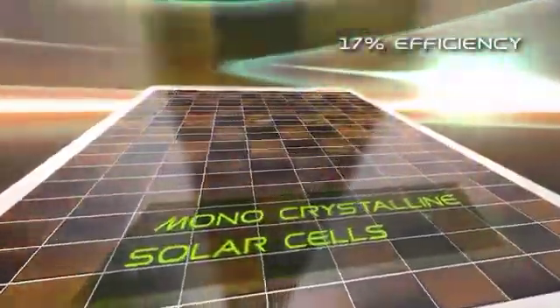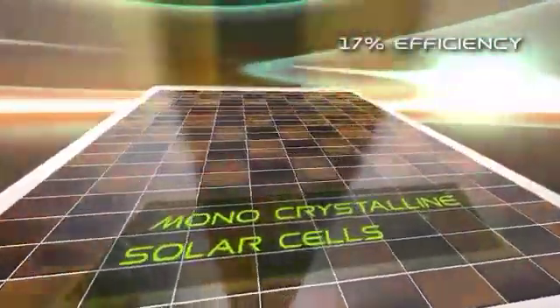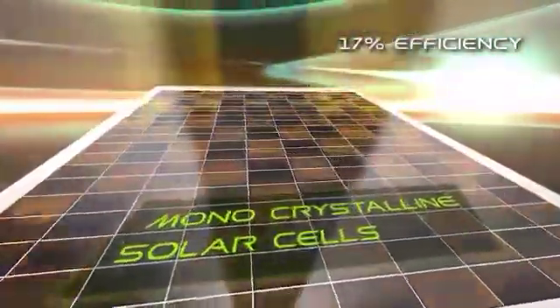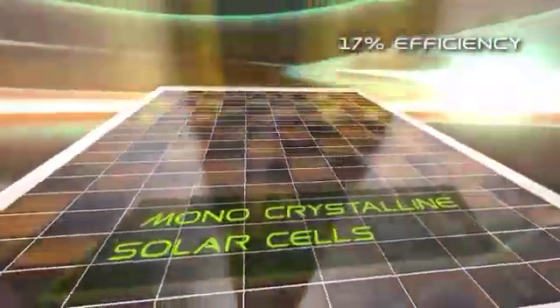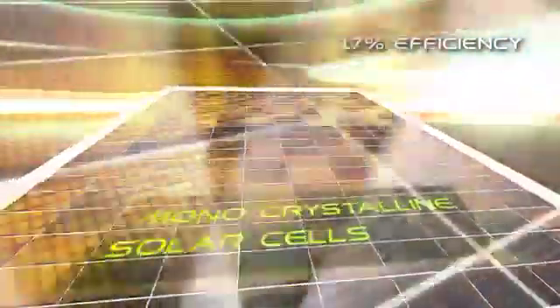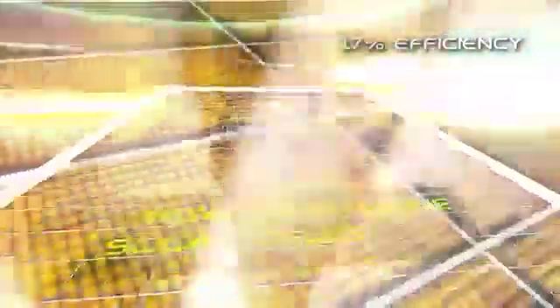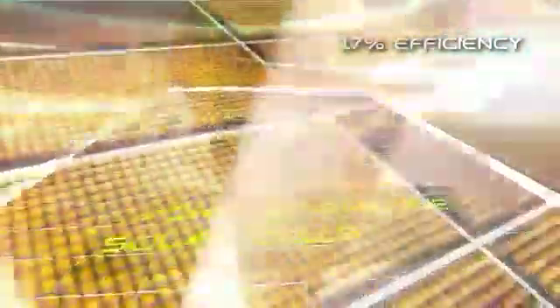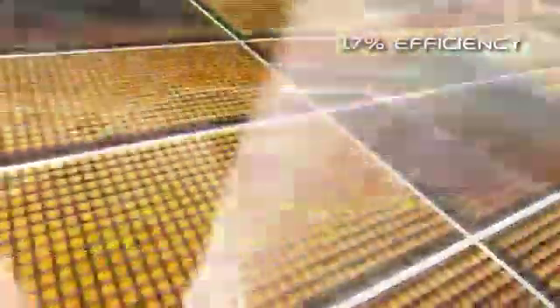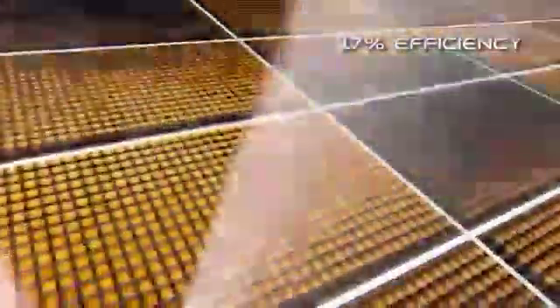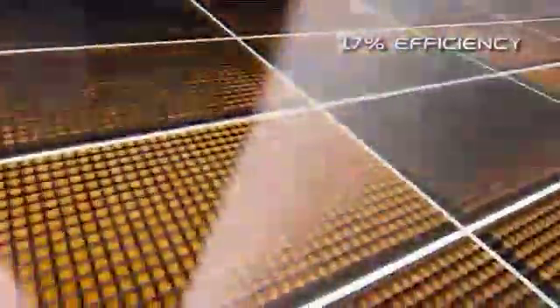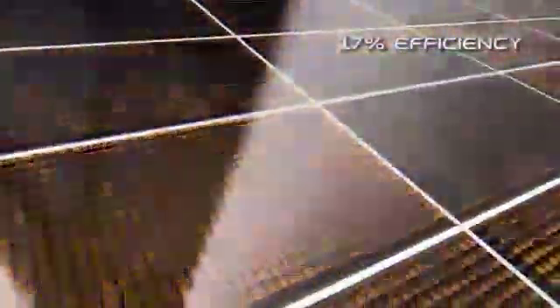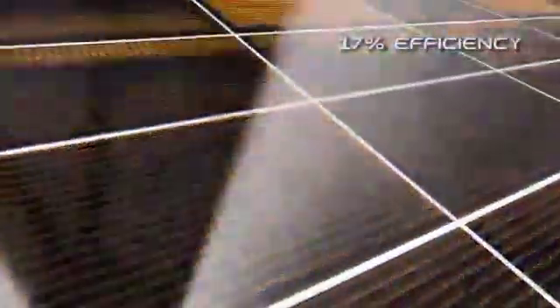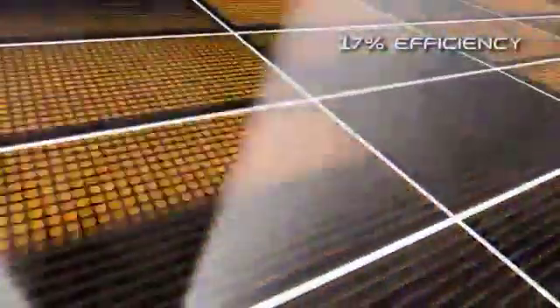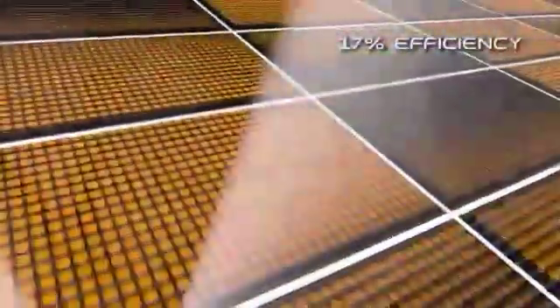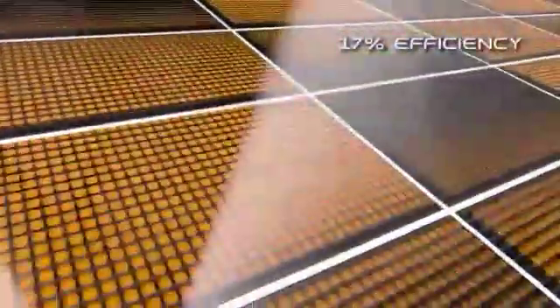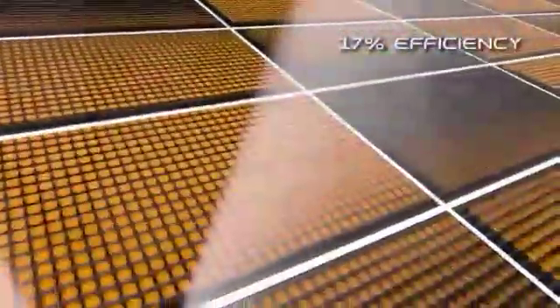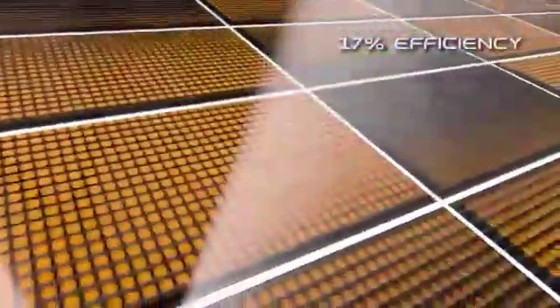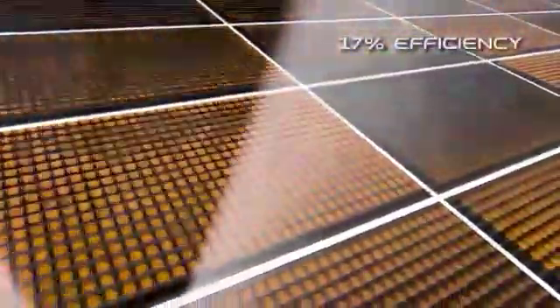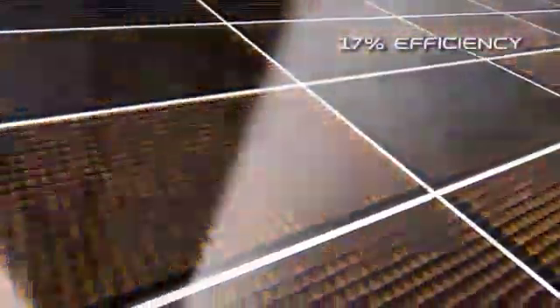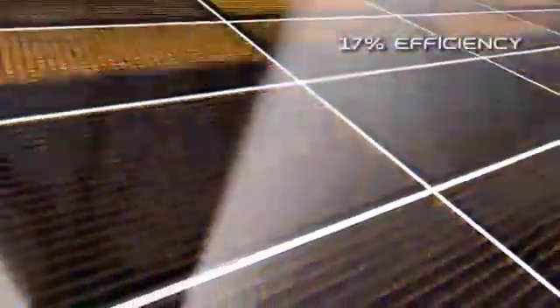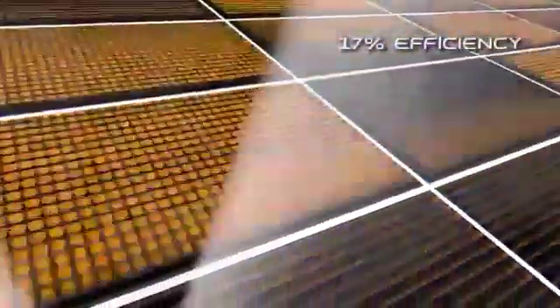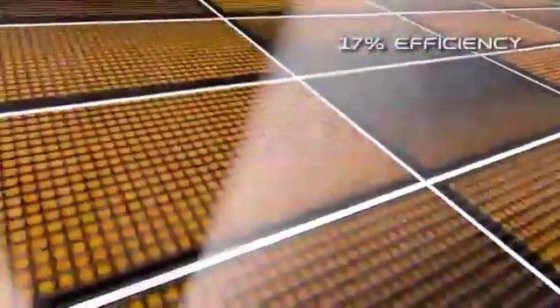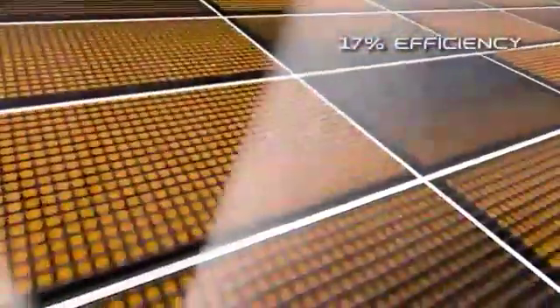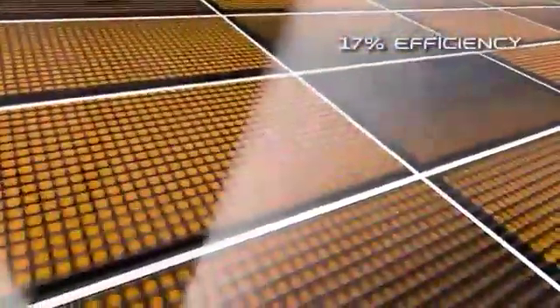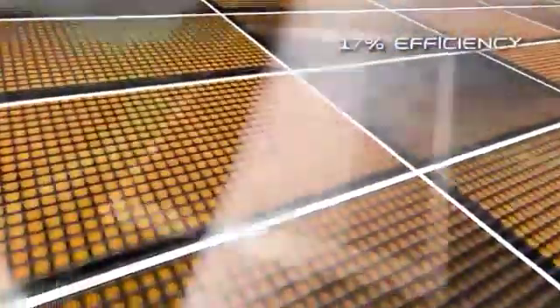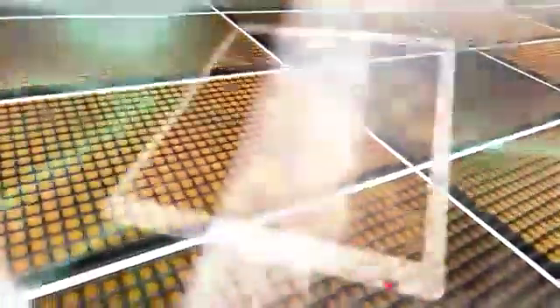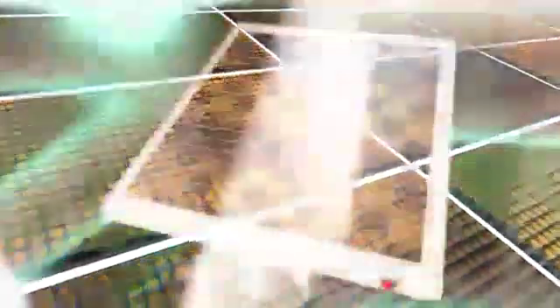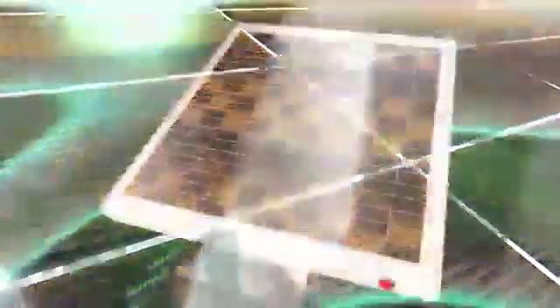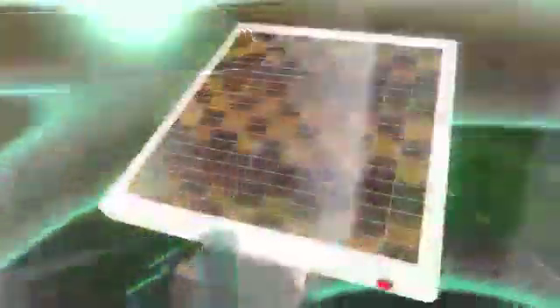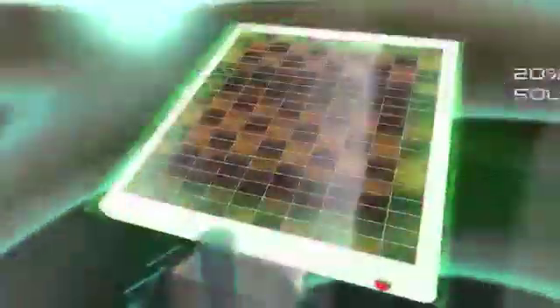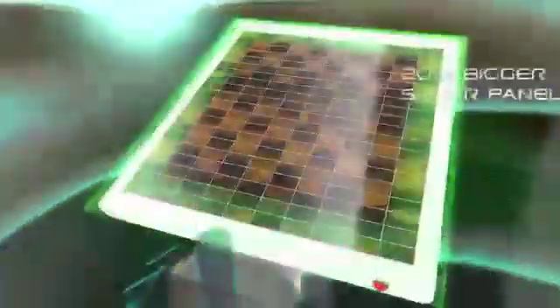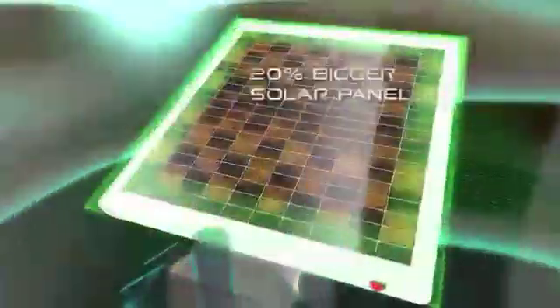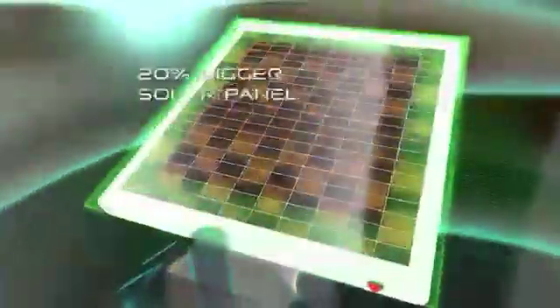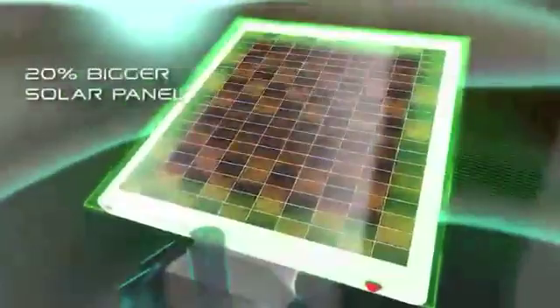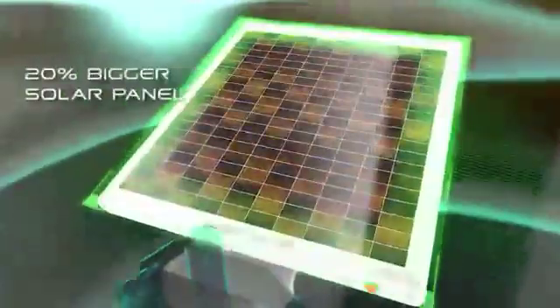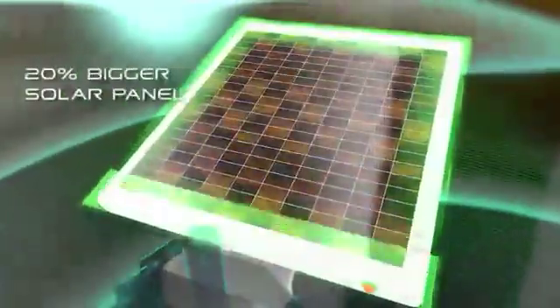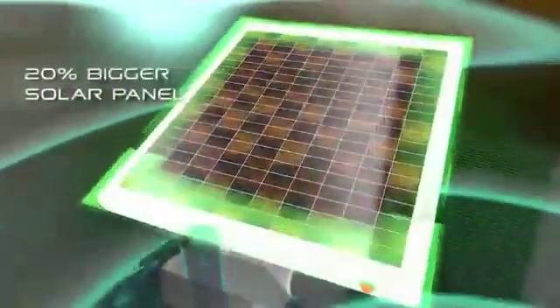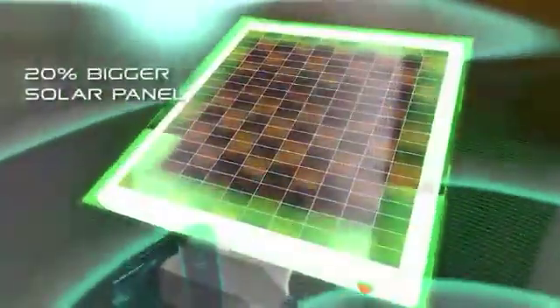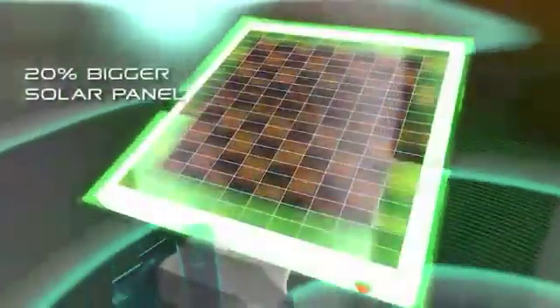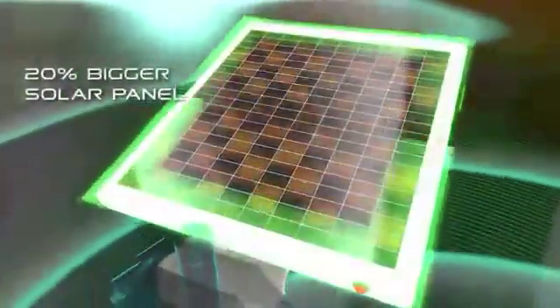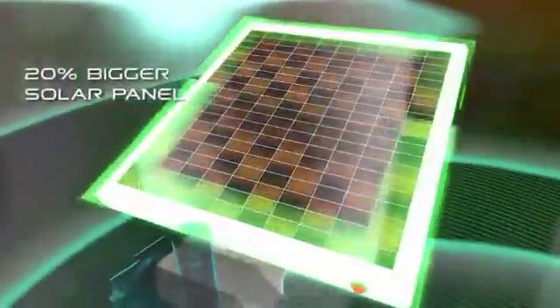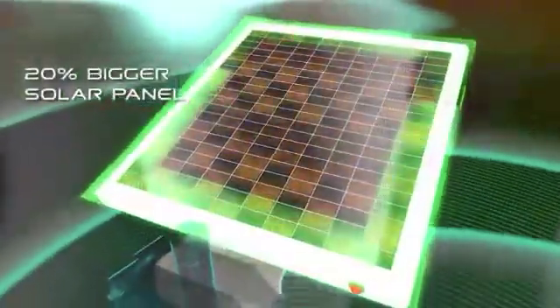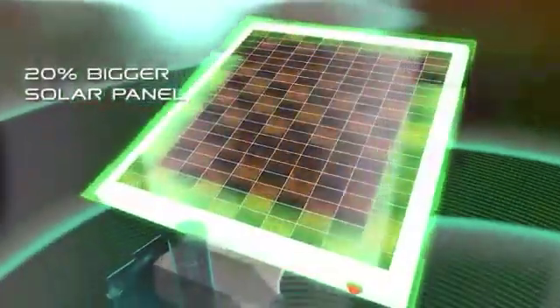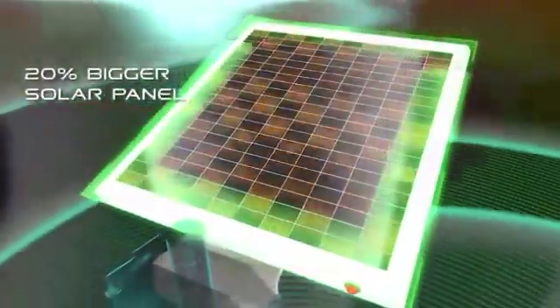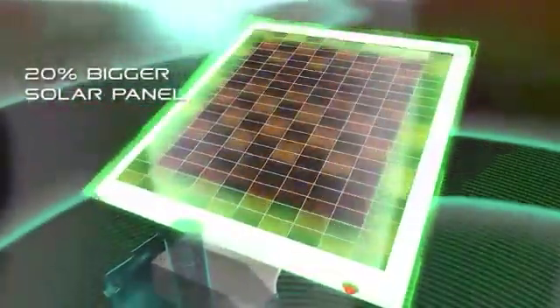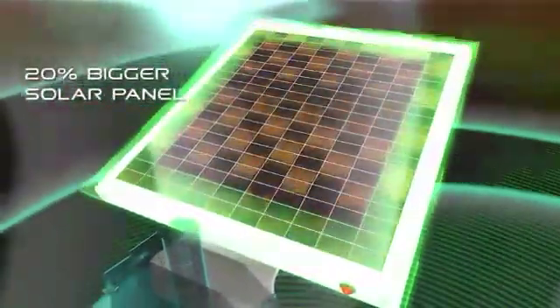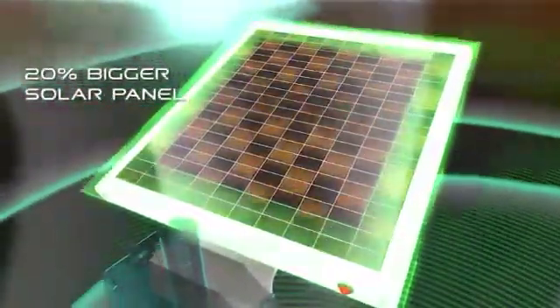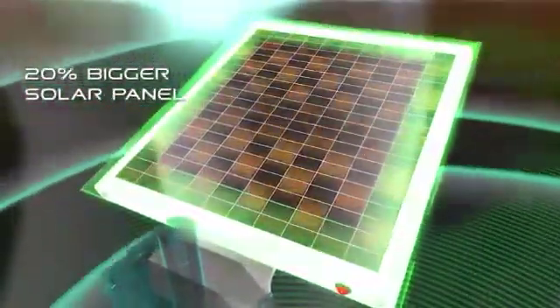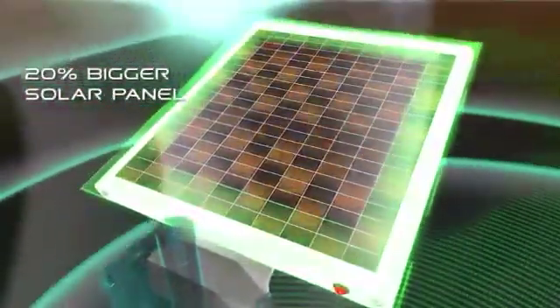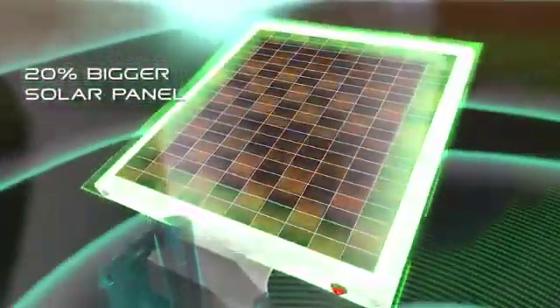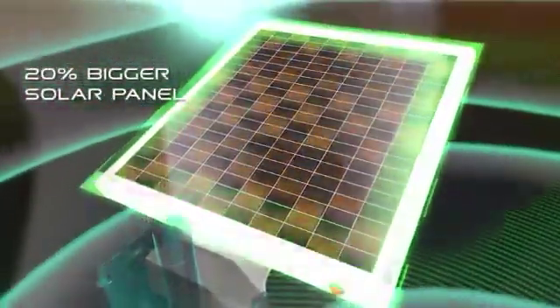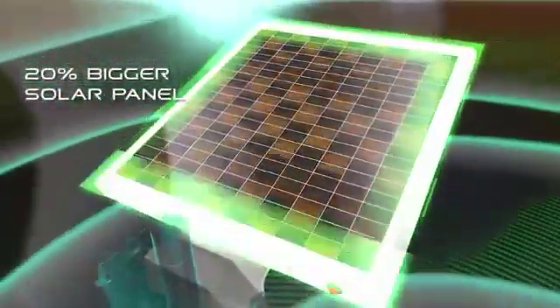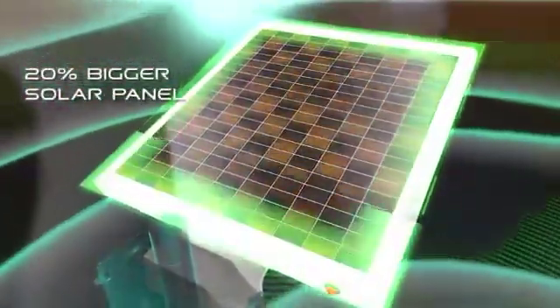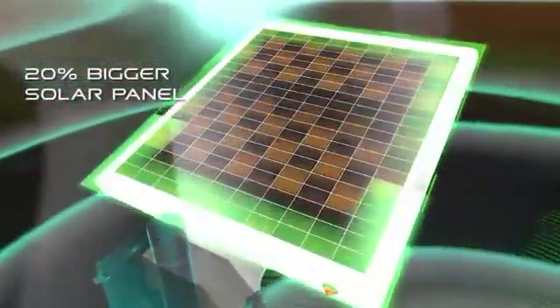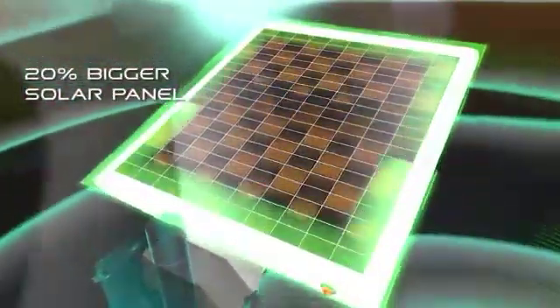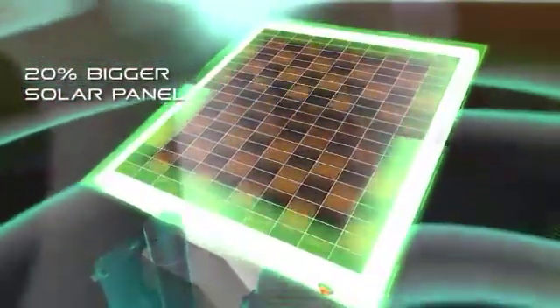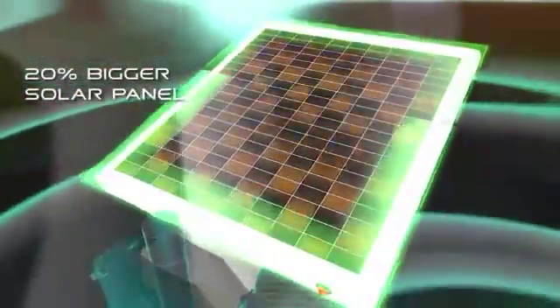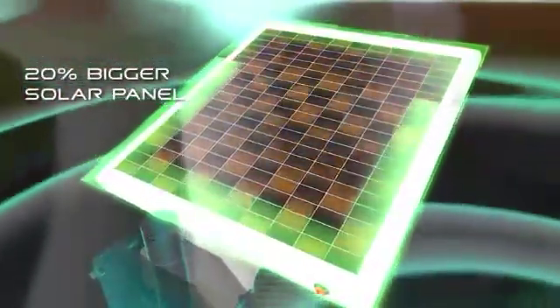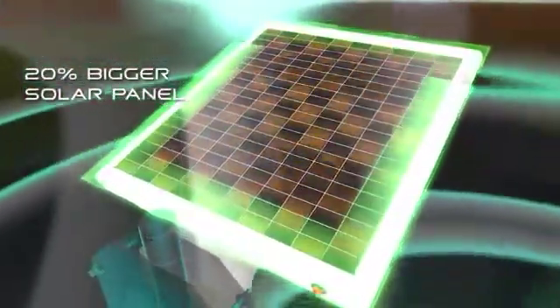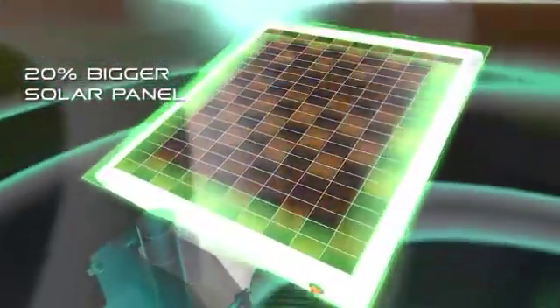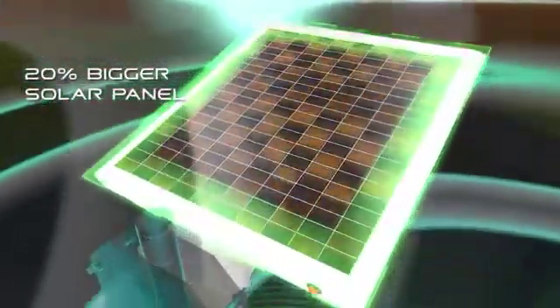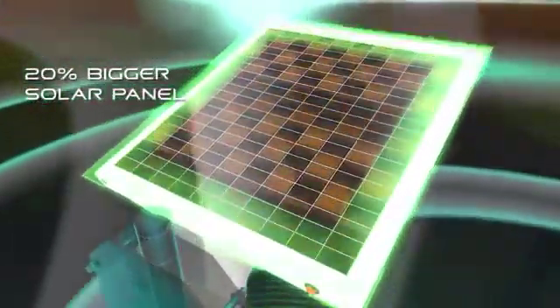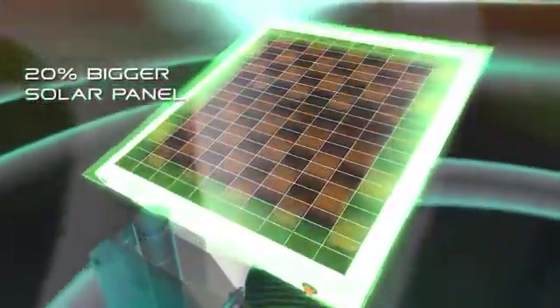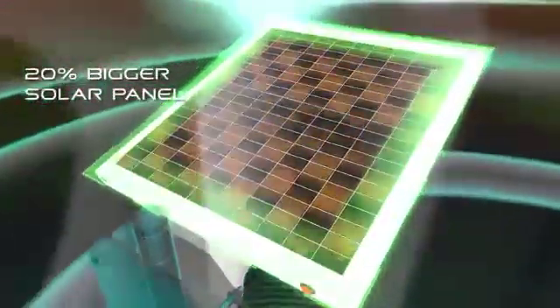The monocrystalline solar panel is 17% efficient. Better design efficiency puts a 20% bigger panel than the competition, helping the integrated battery to charge faster than before.